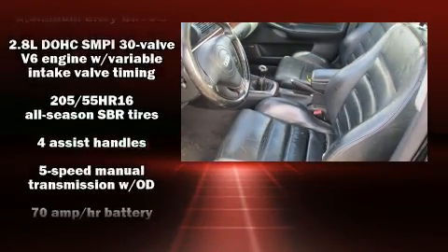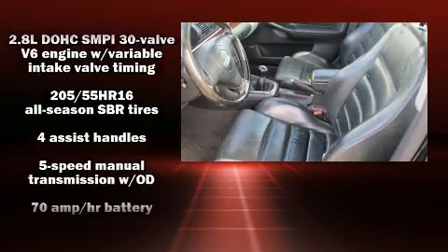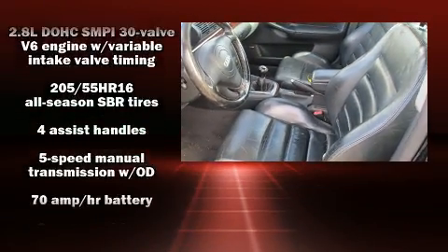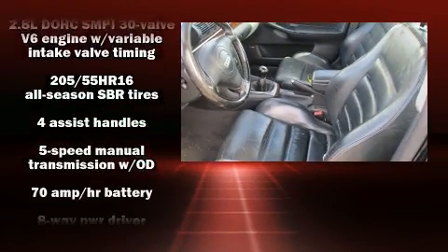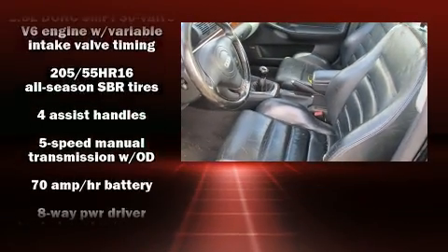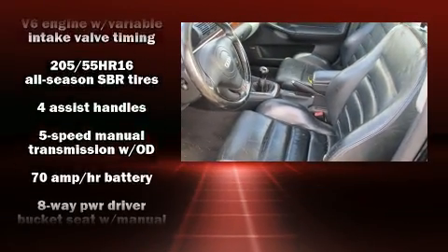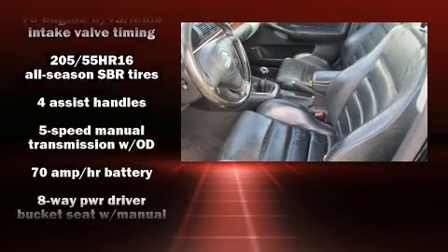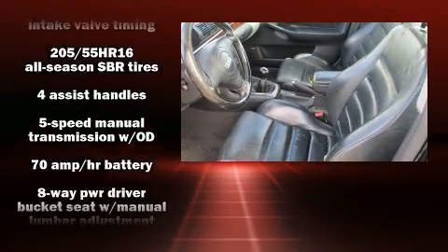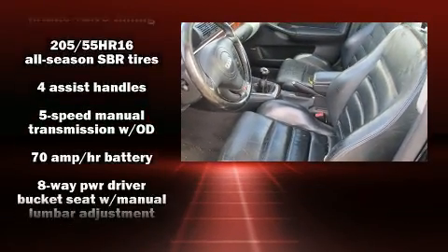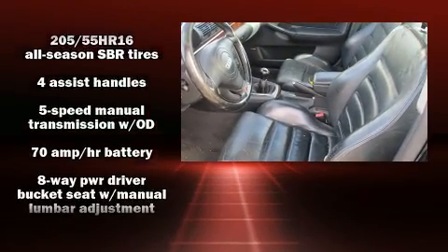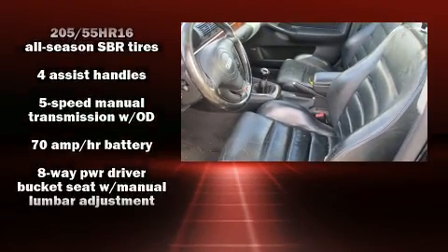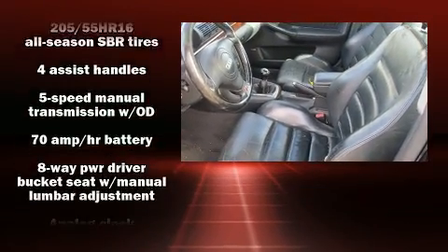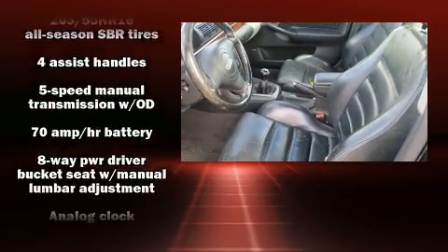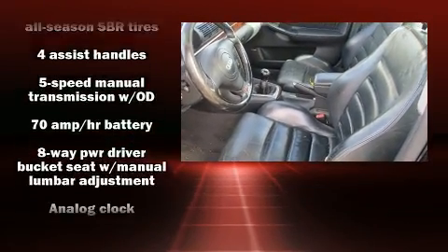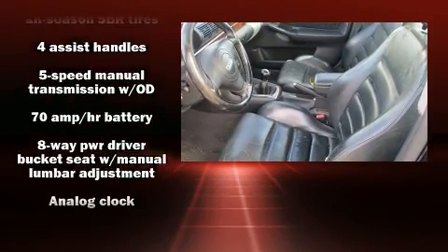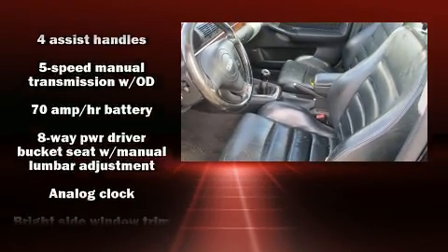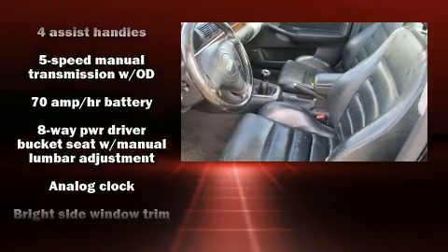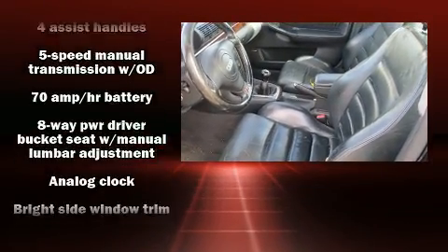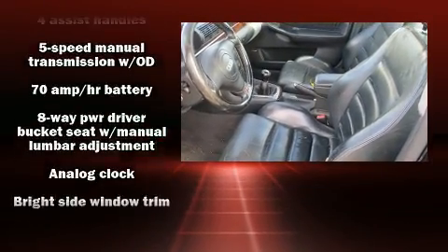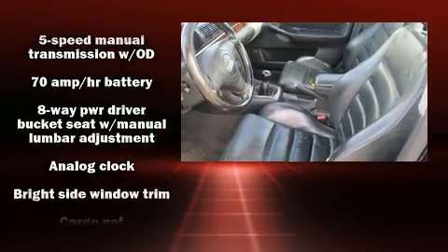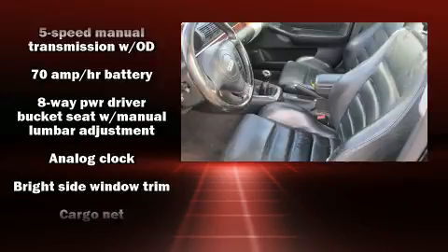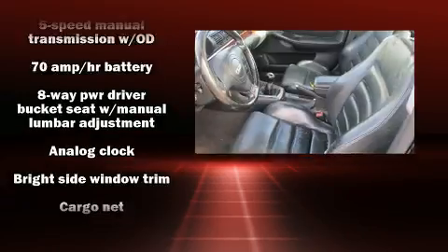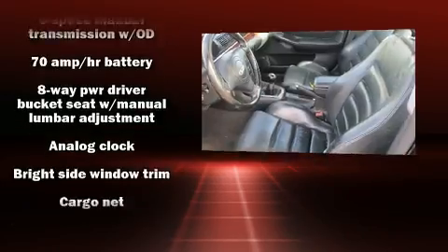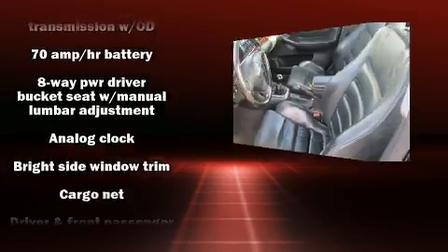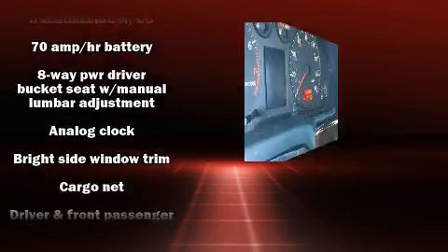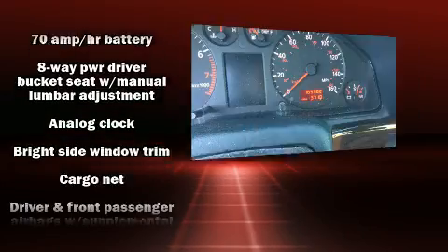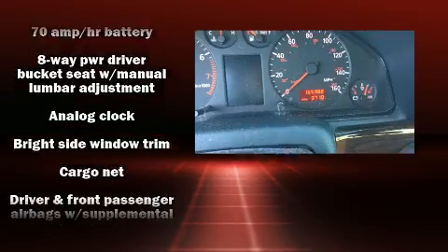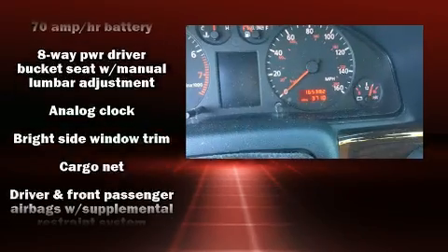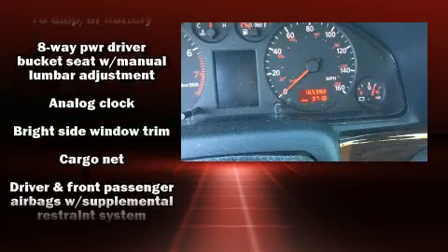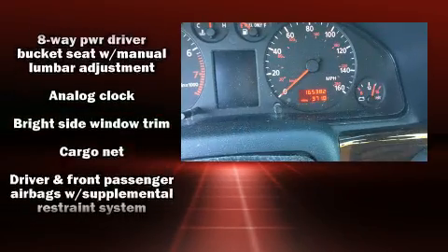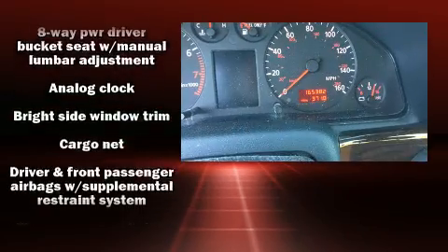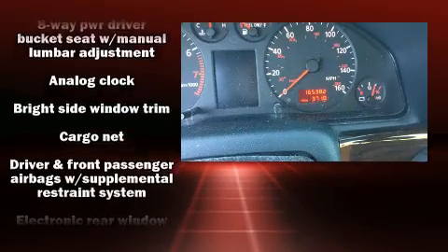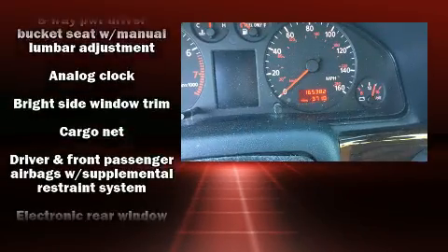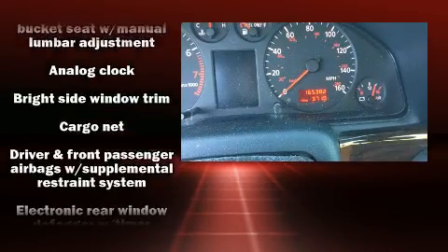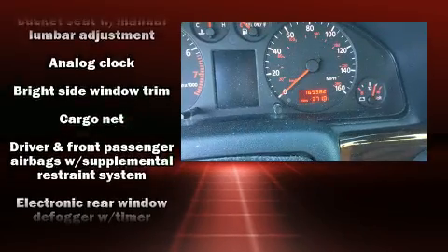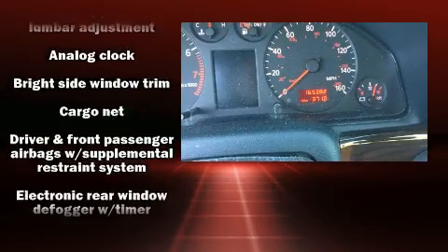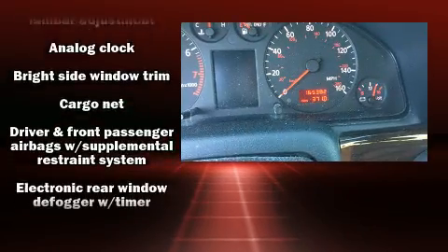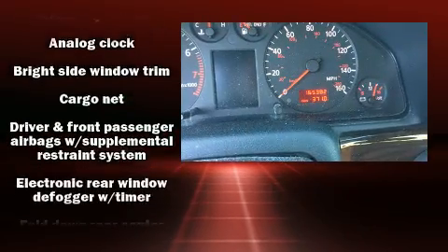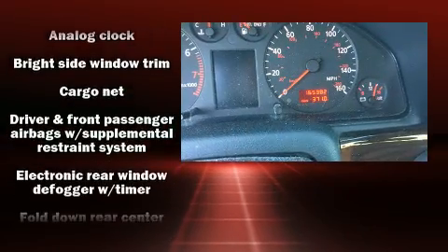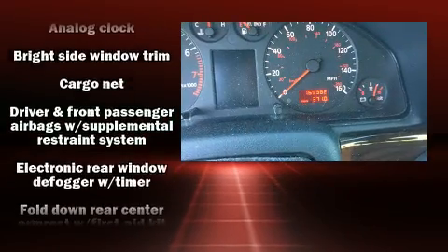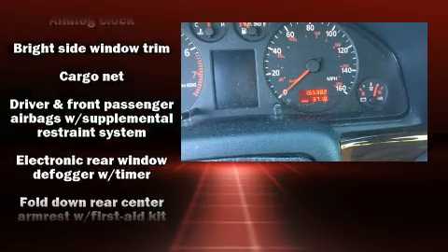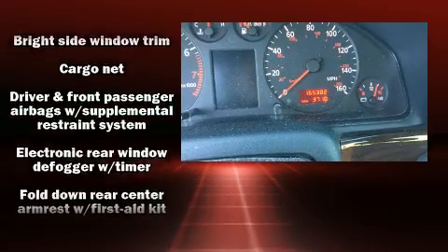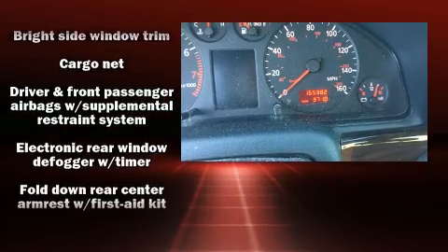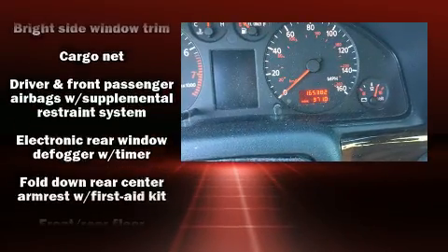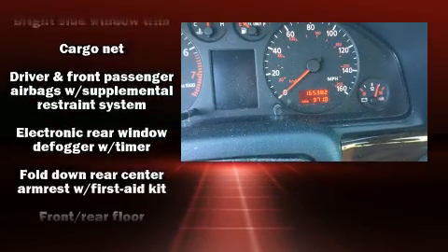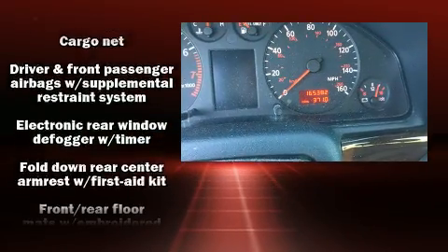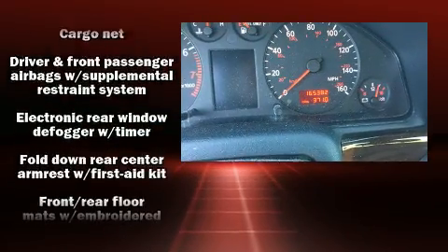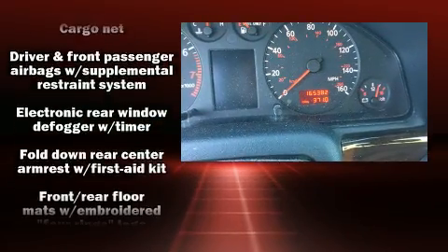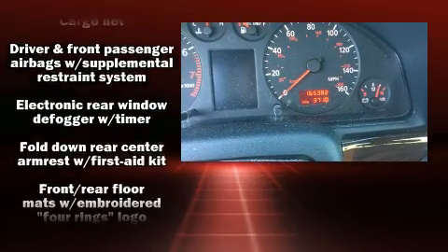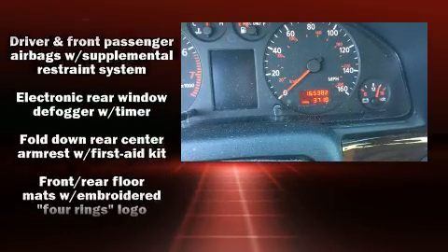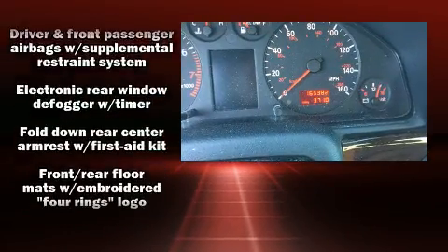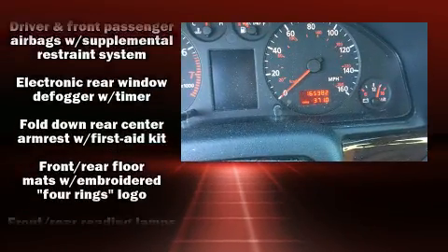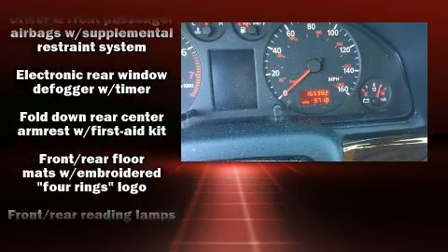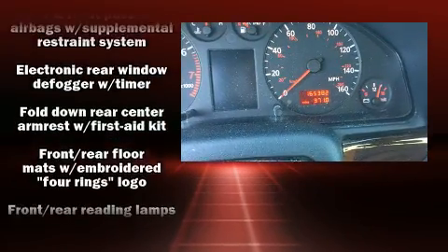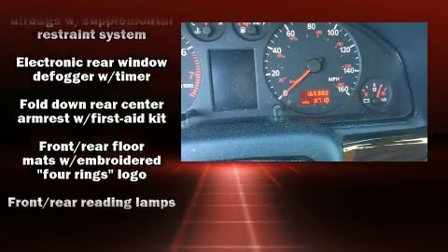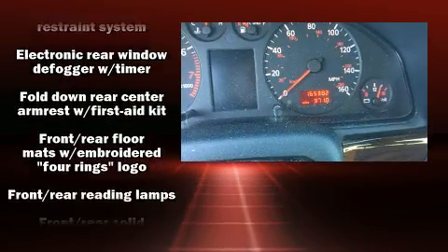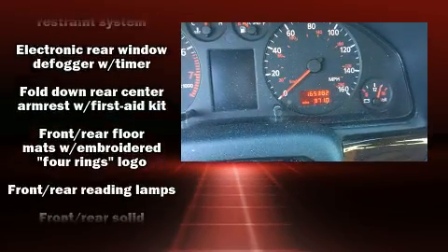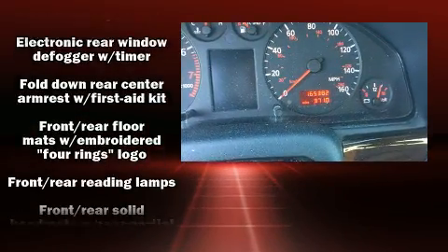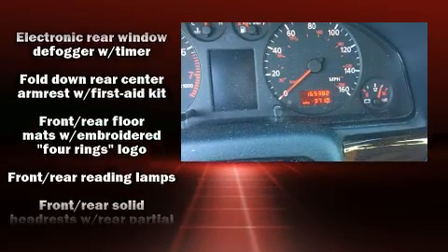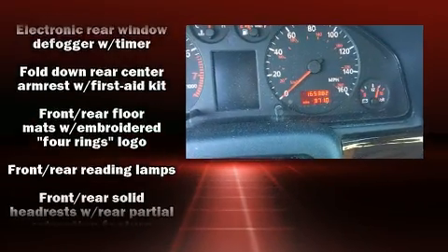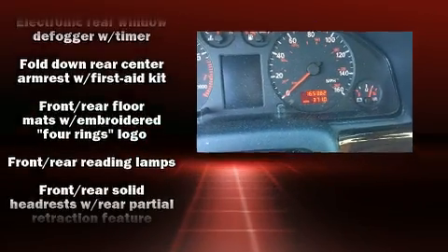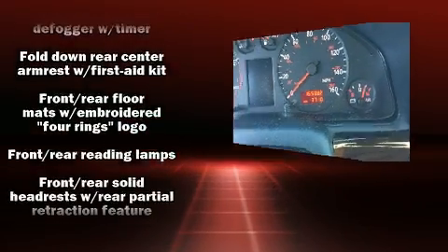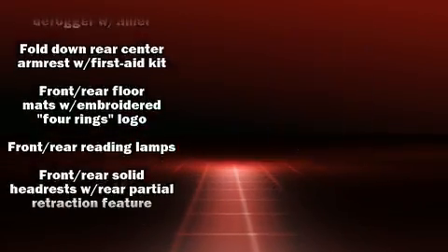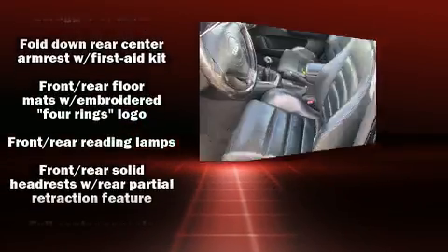Audio features include an AM-FM radio, a cassette player, and eight speakers, enhancing the audio experience throughout the interior.